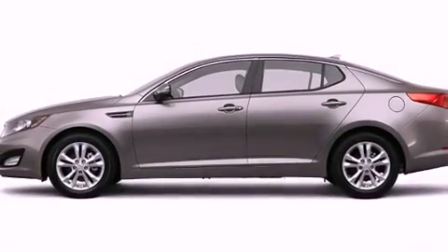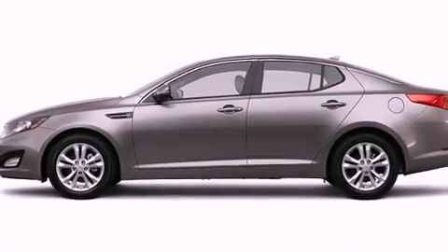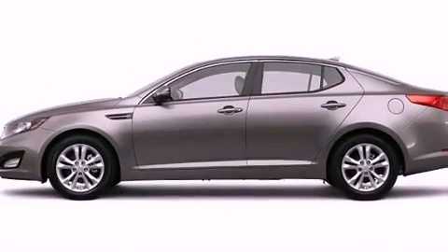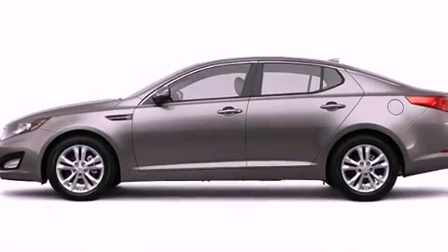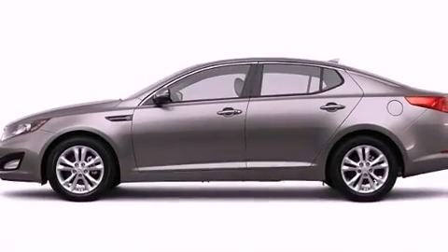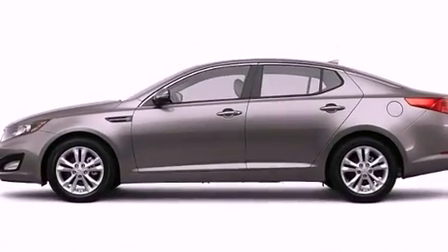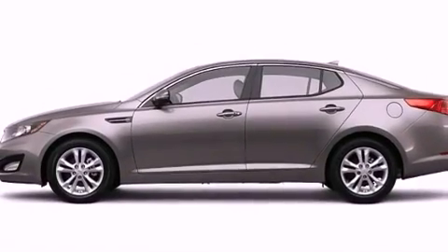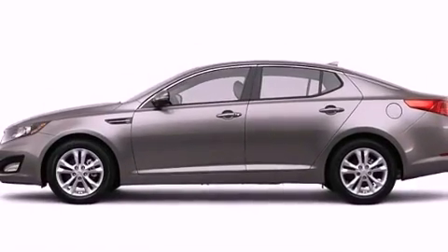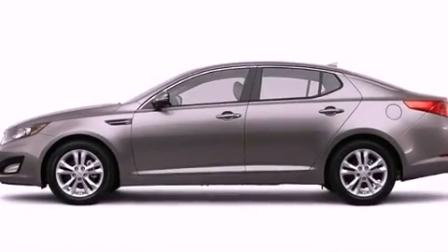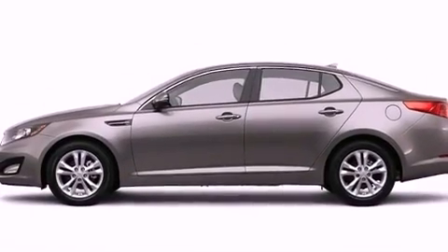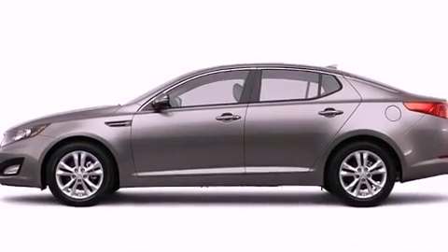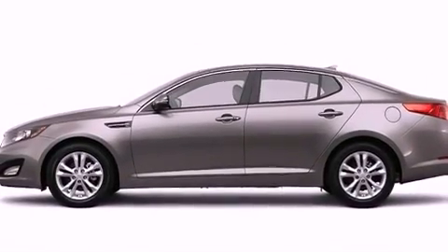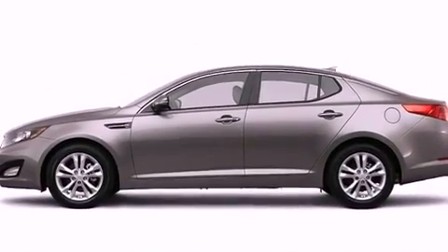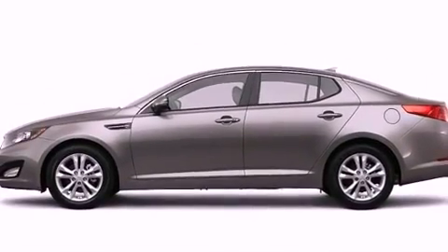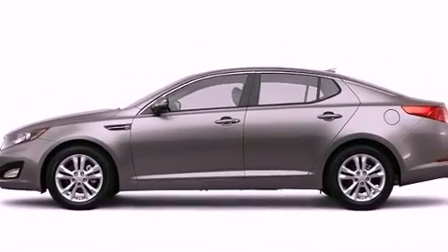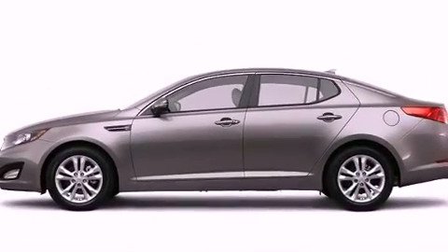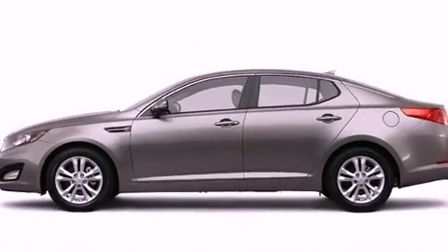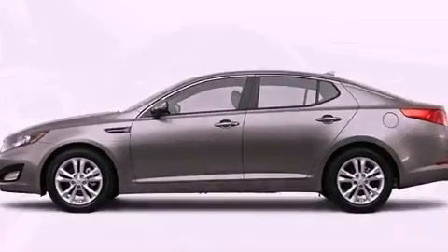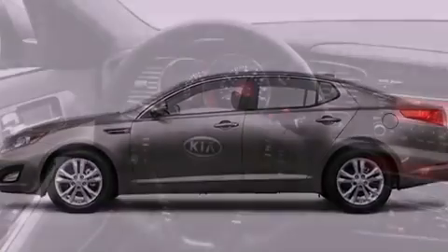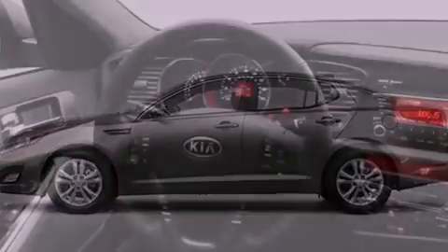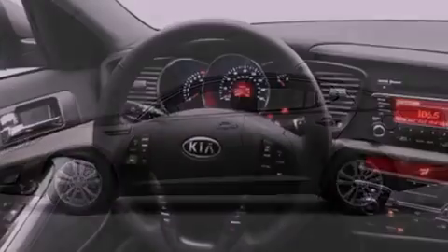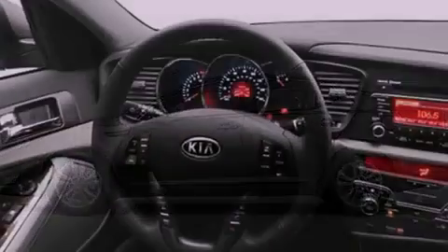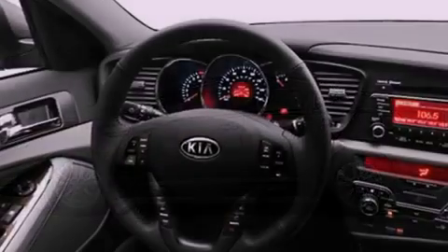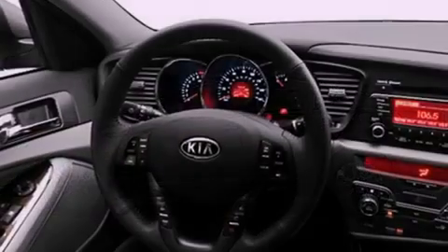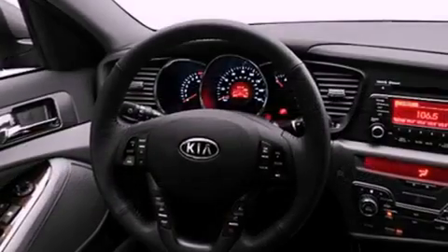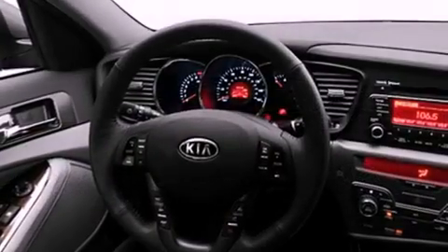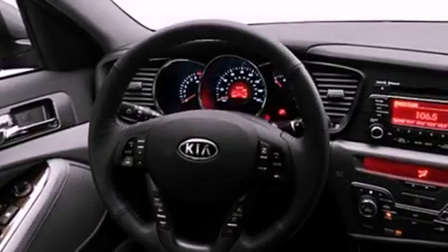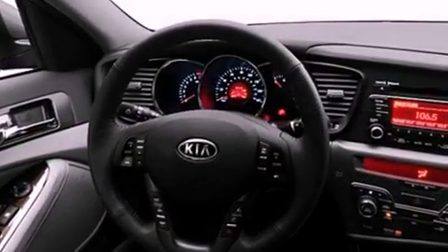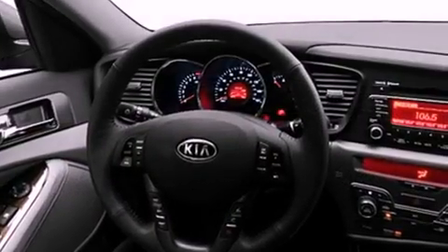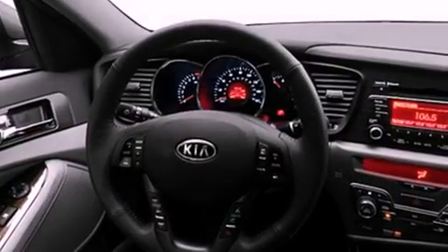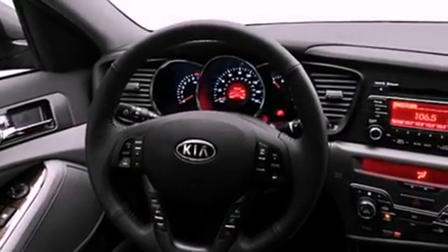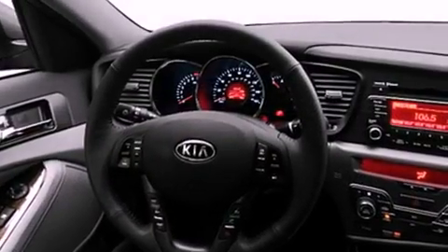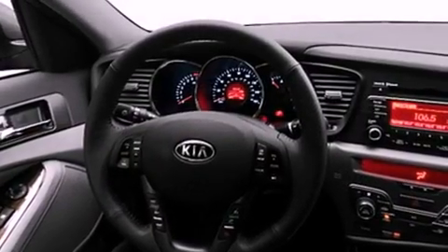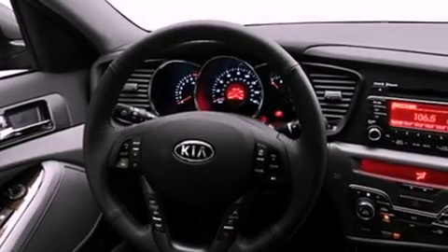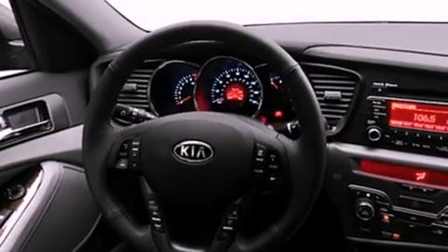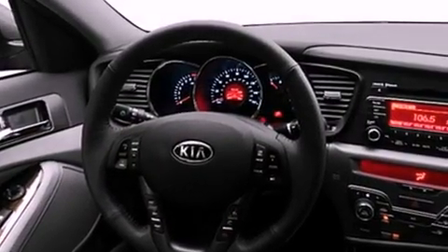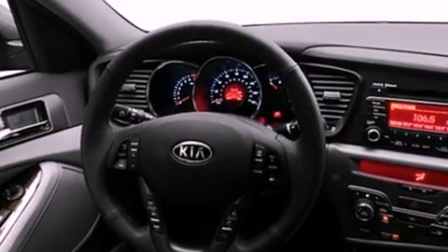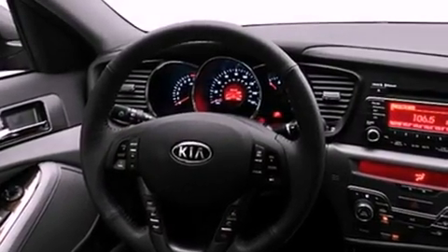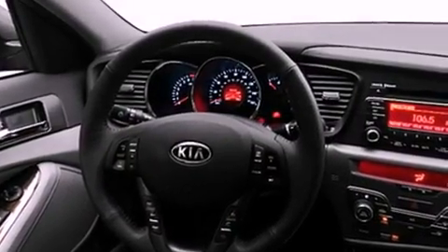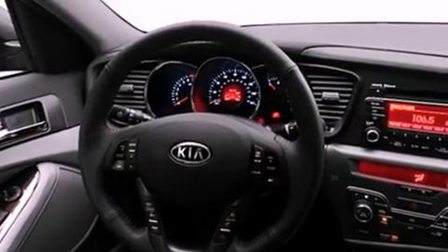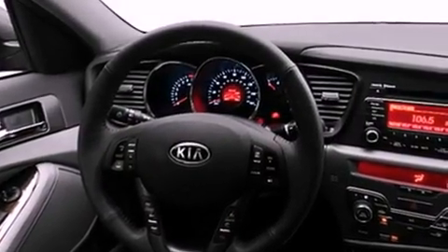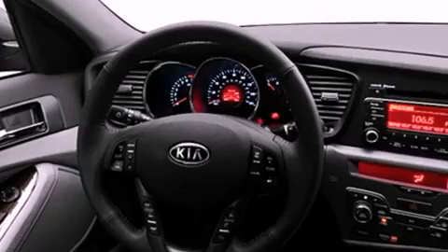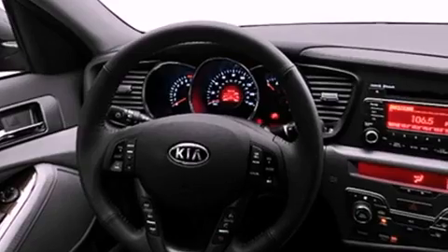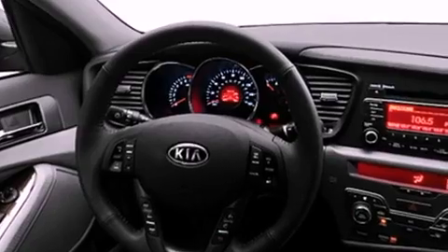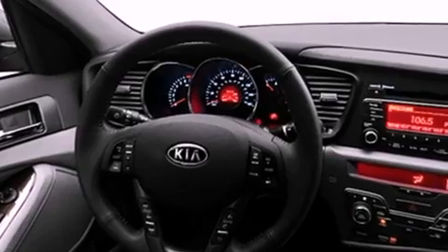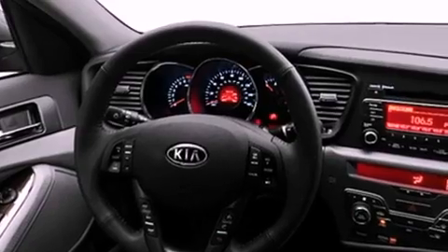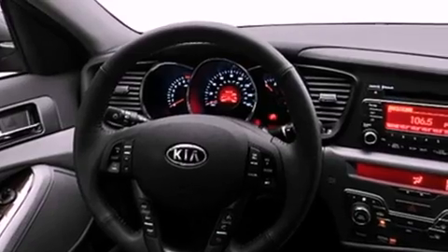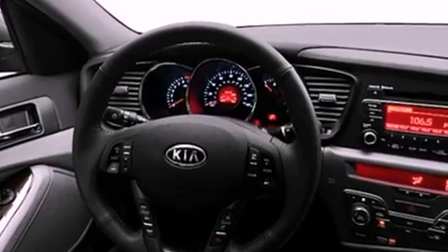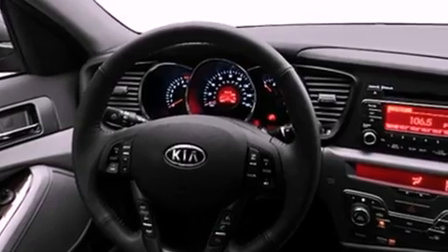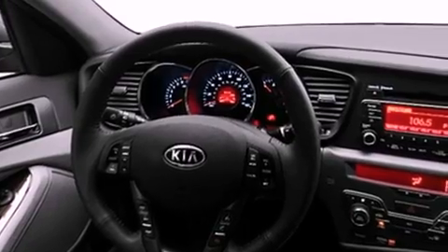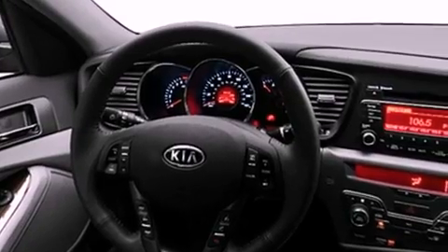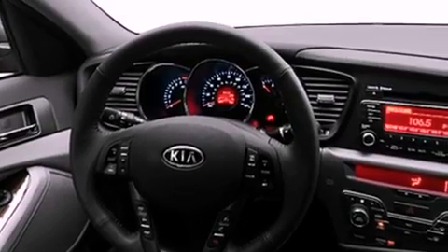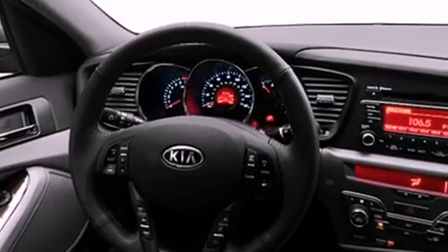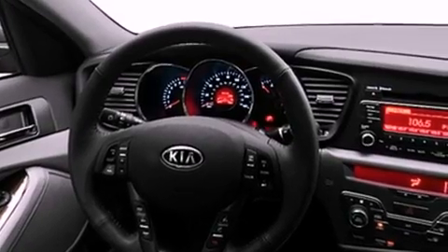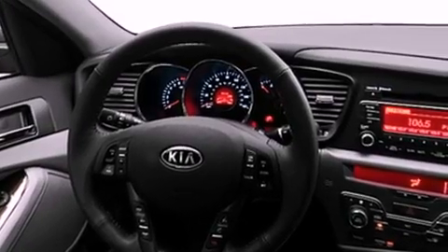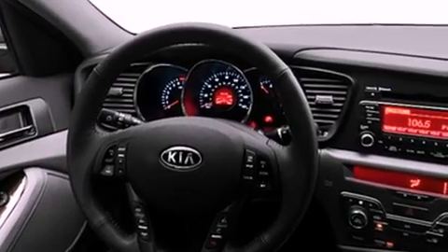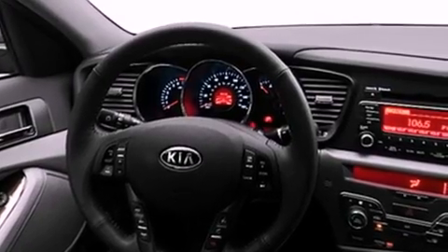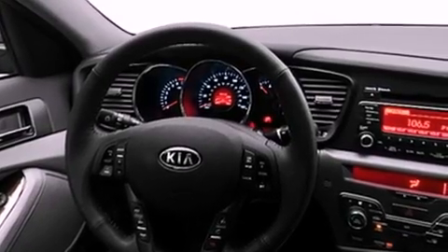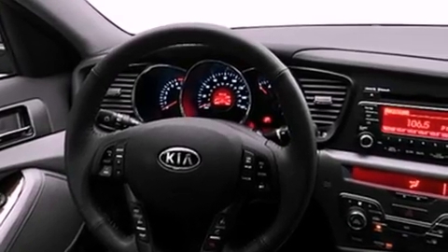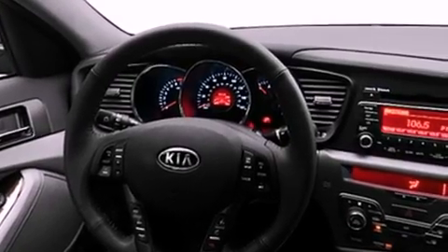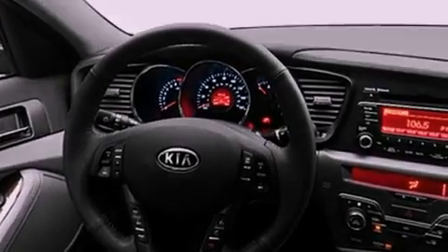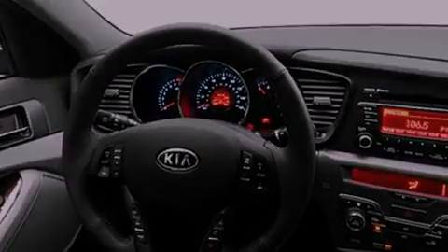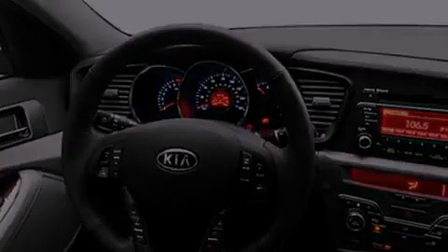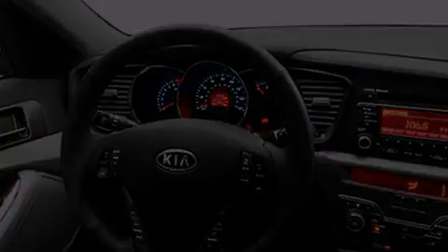Additional features include a security system, prime fog lights, a traction control system, an auto-dimming rearview mirror, and folding rear seats.